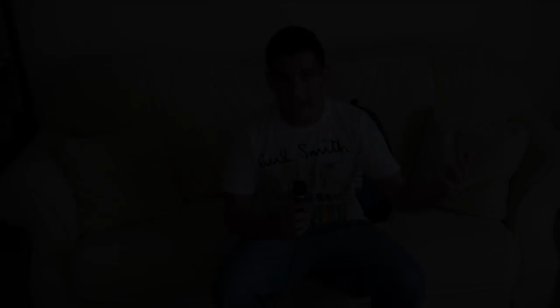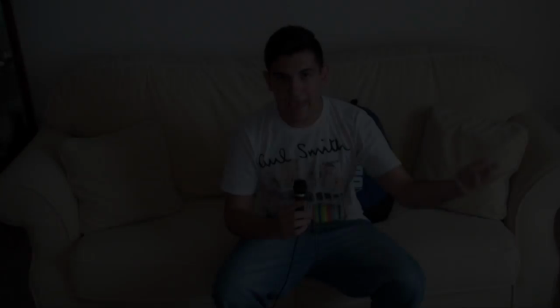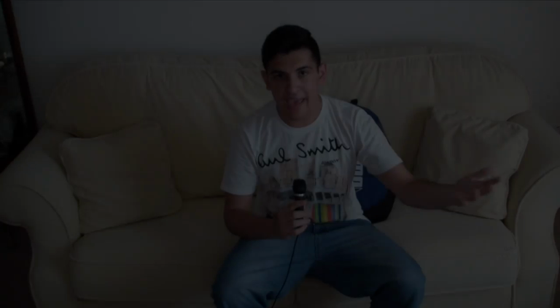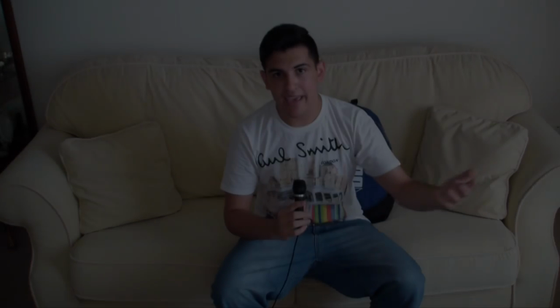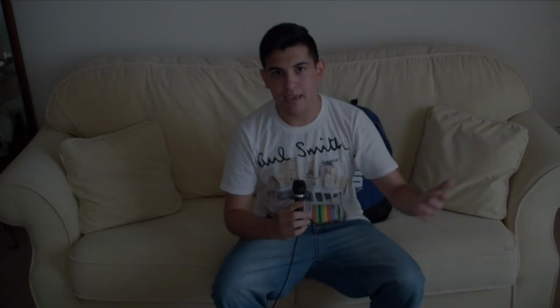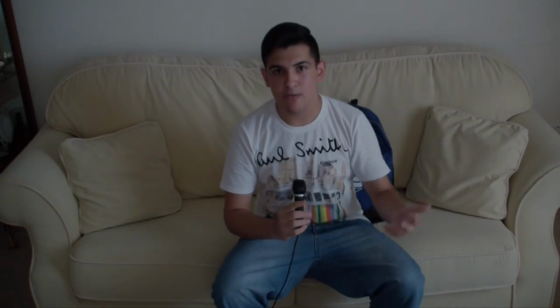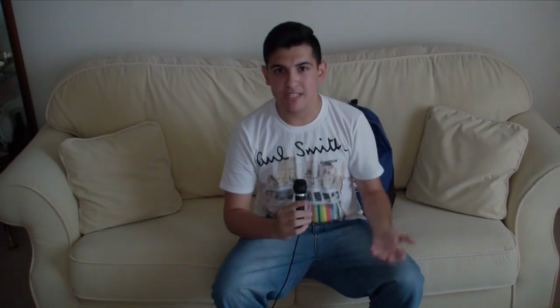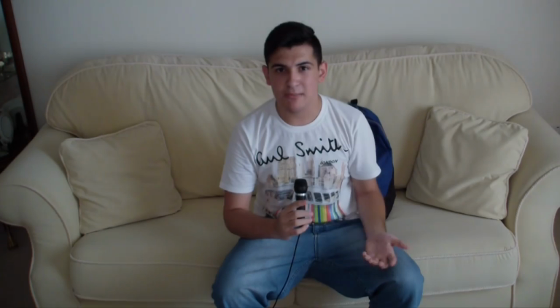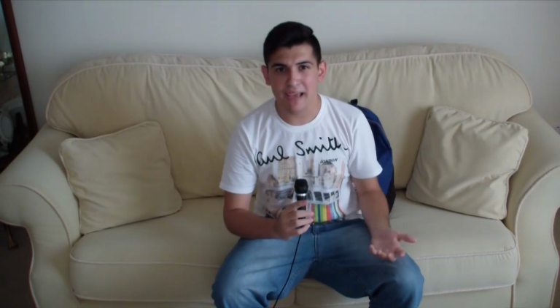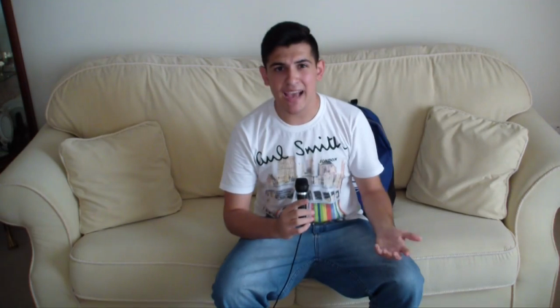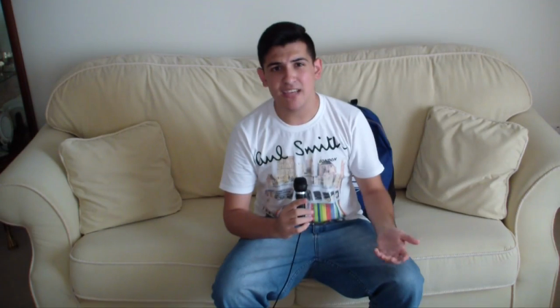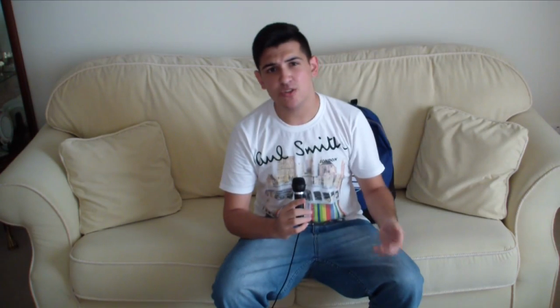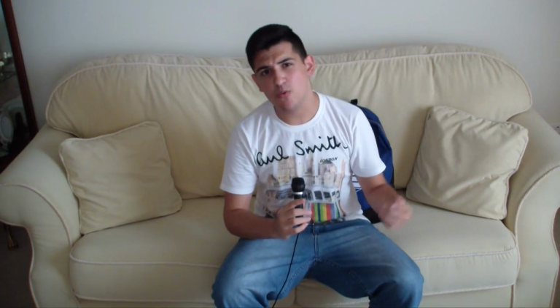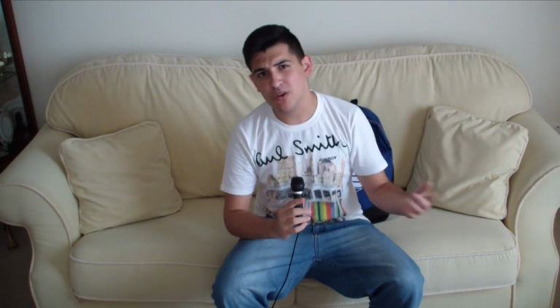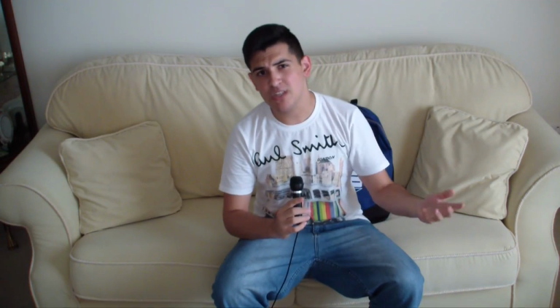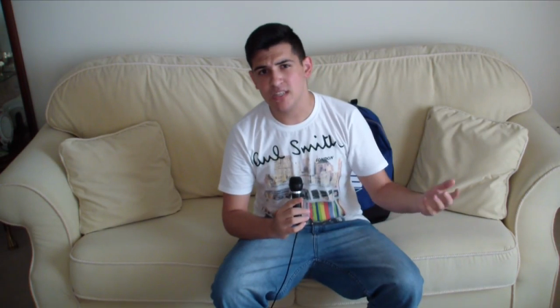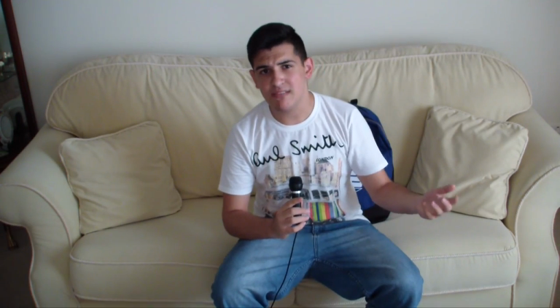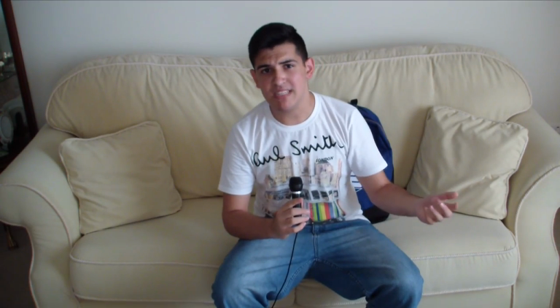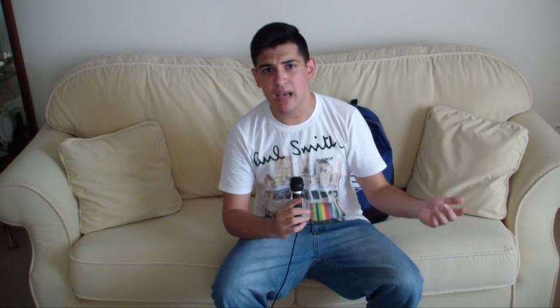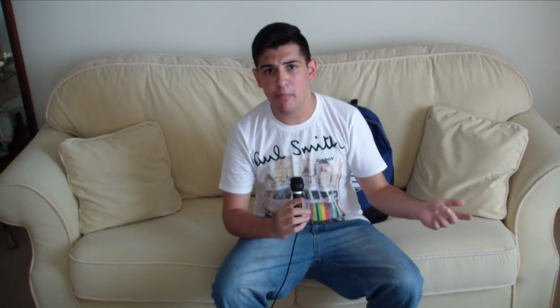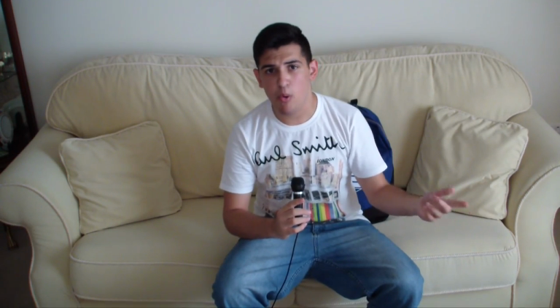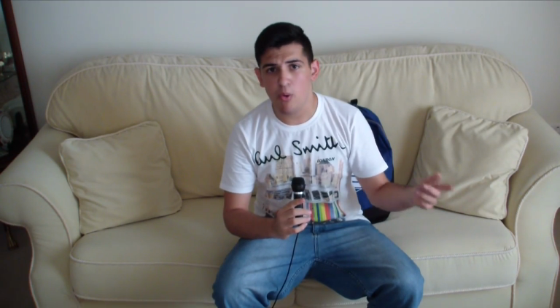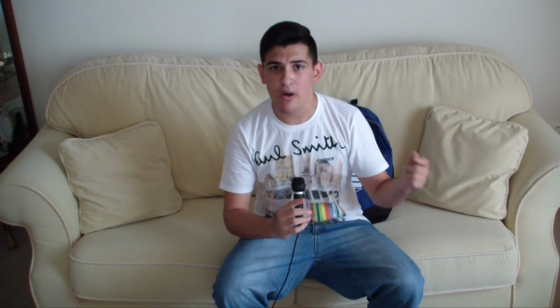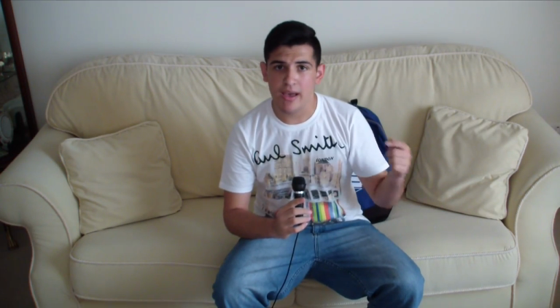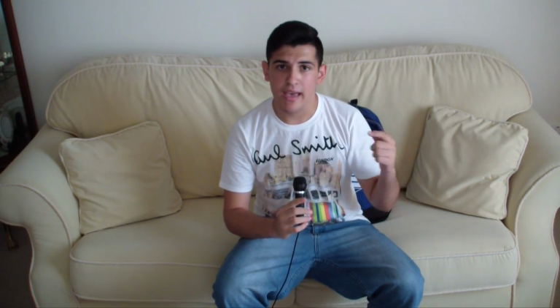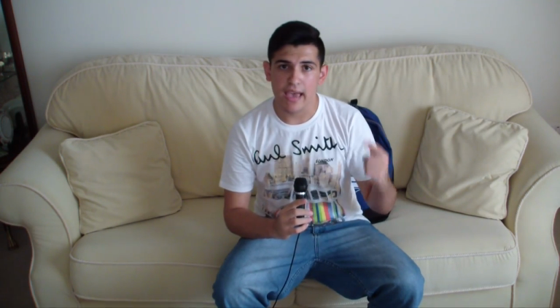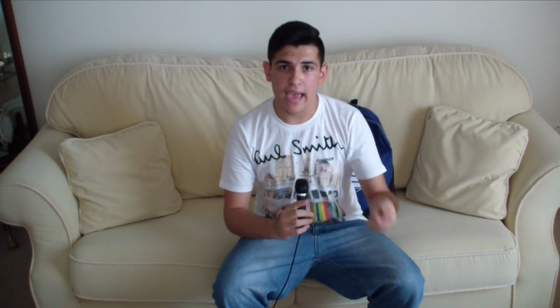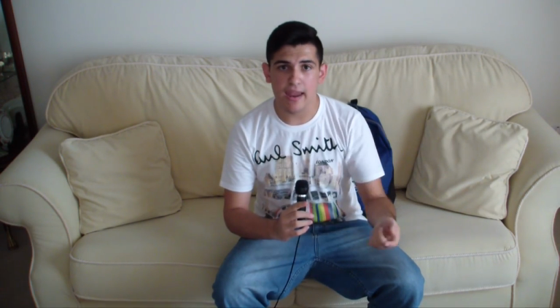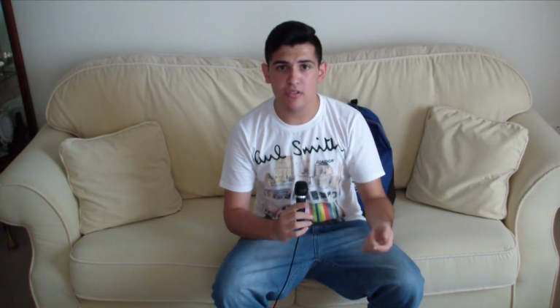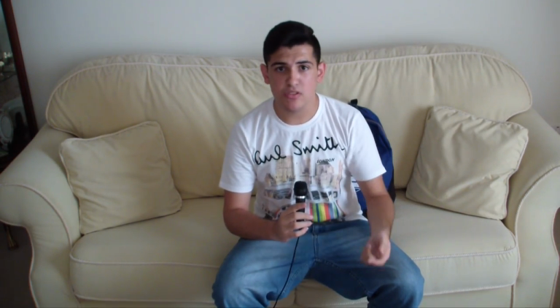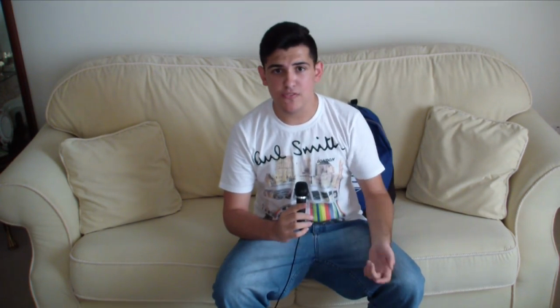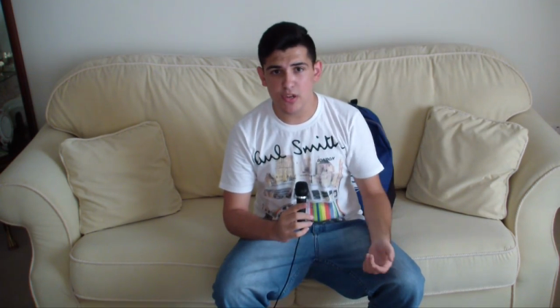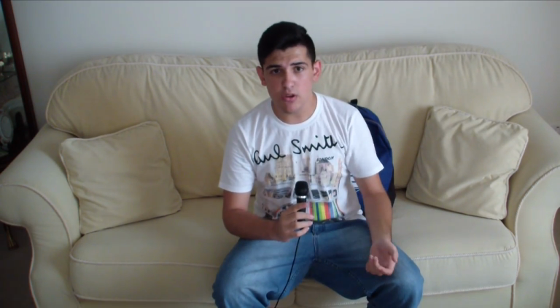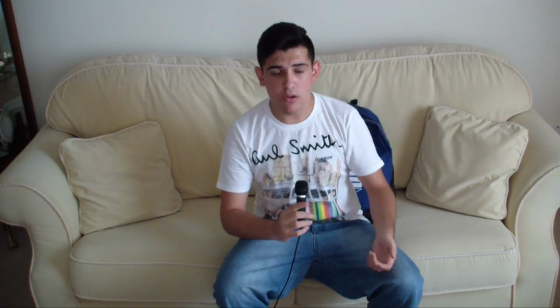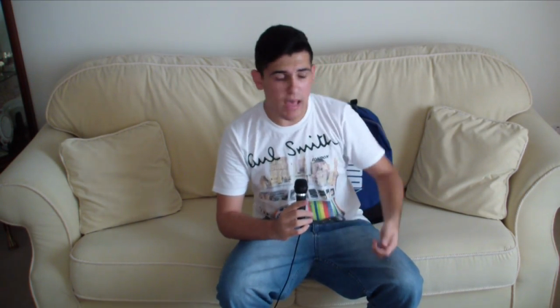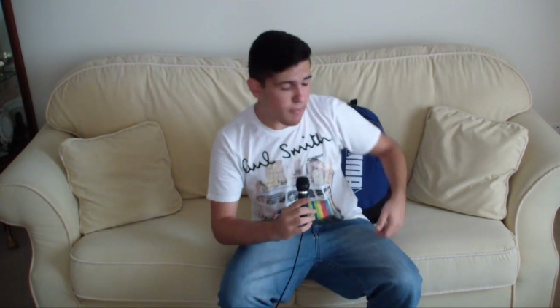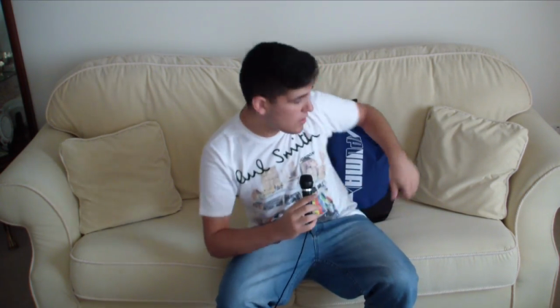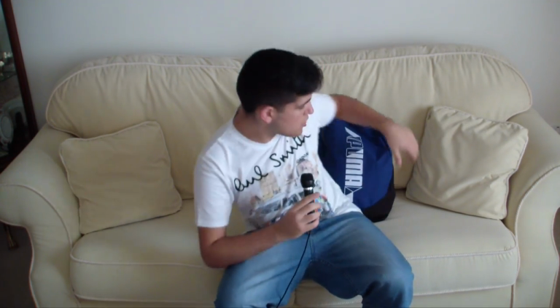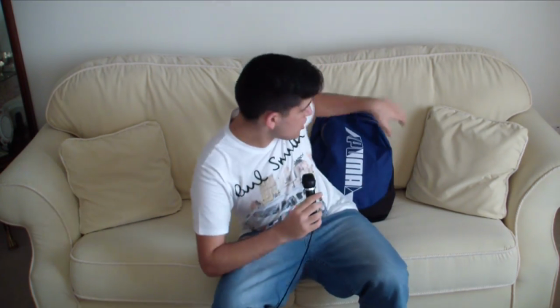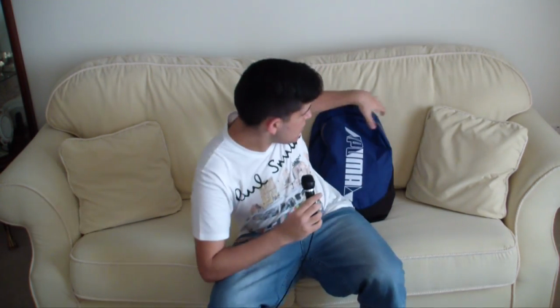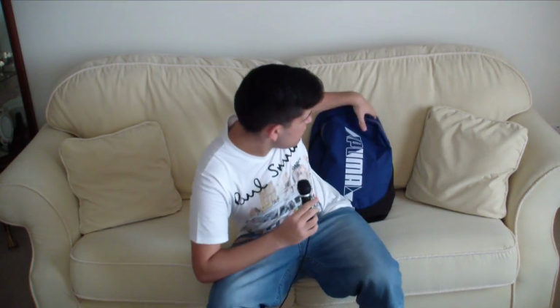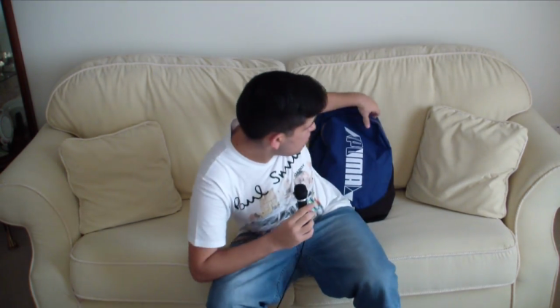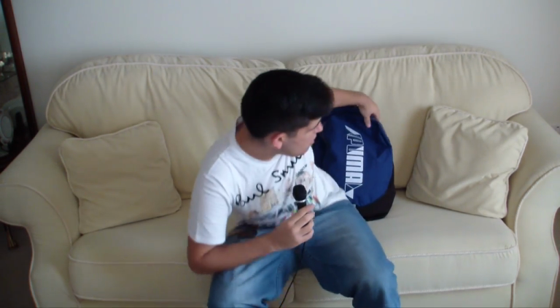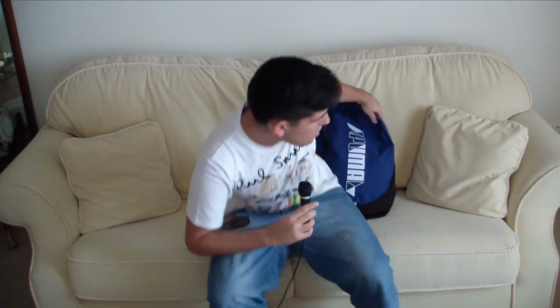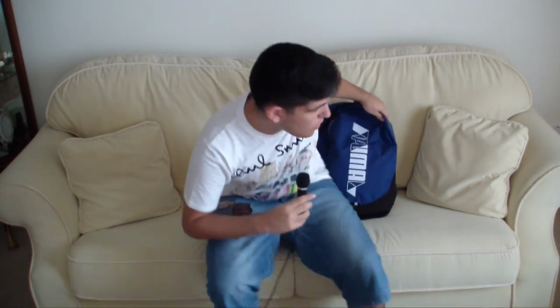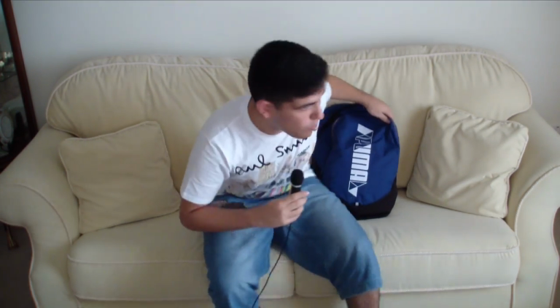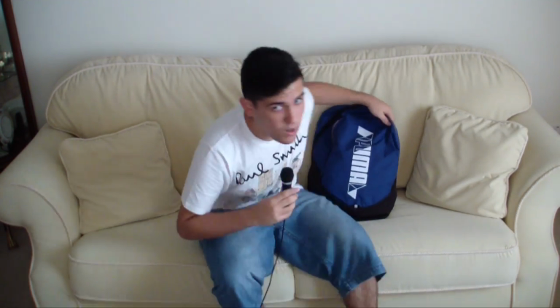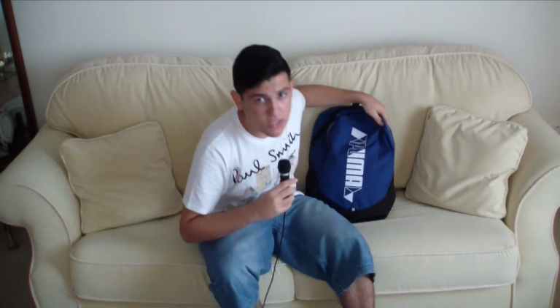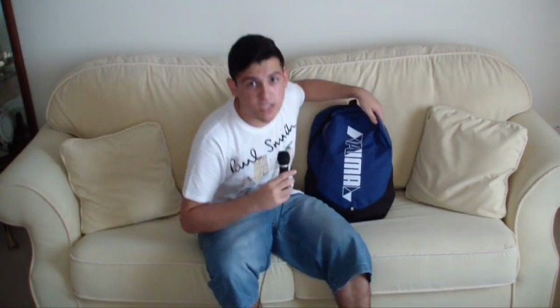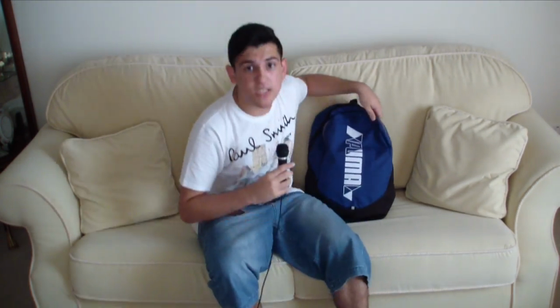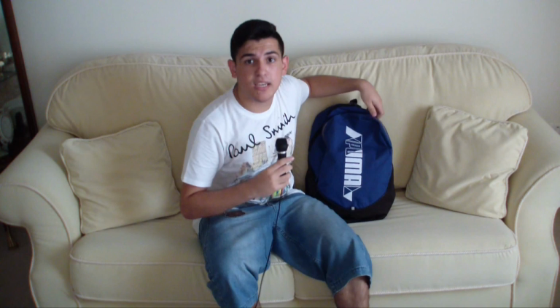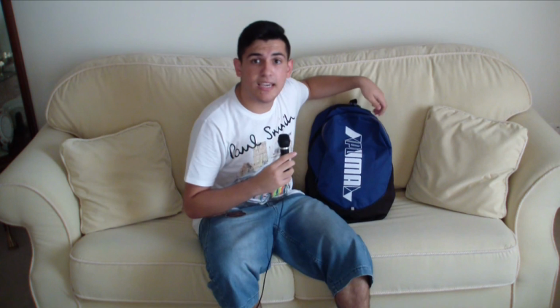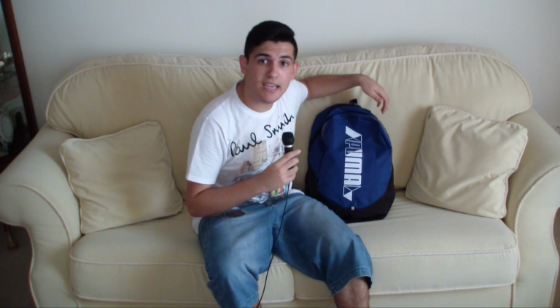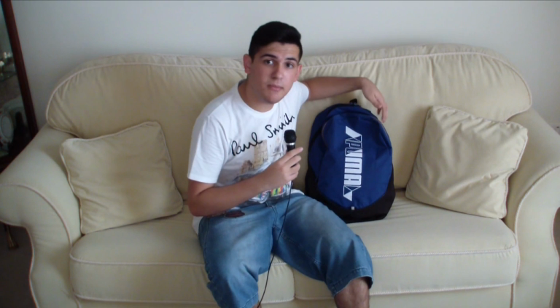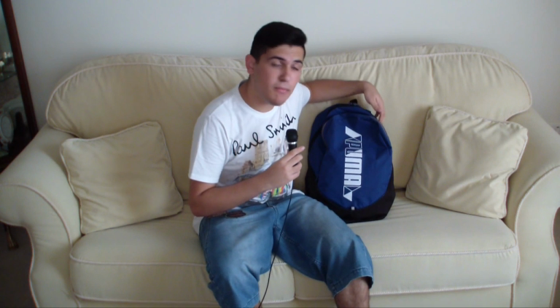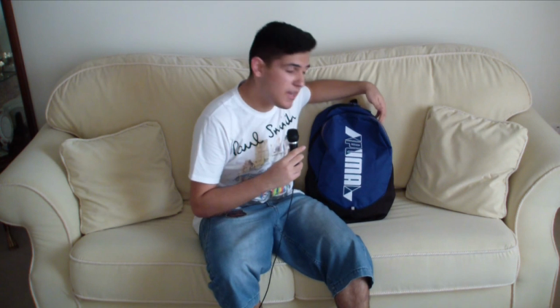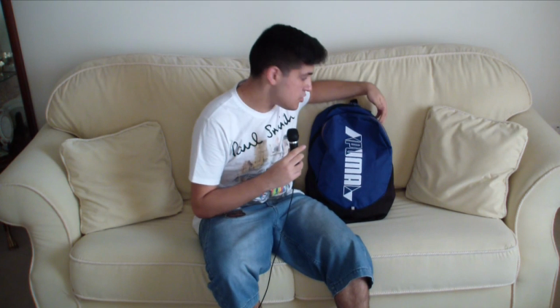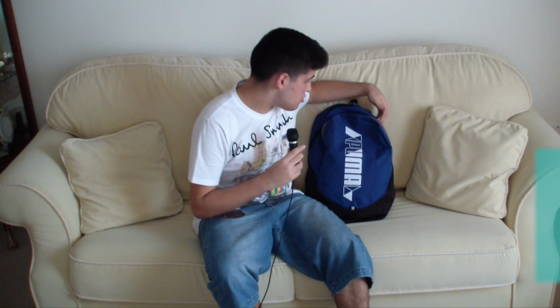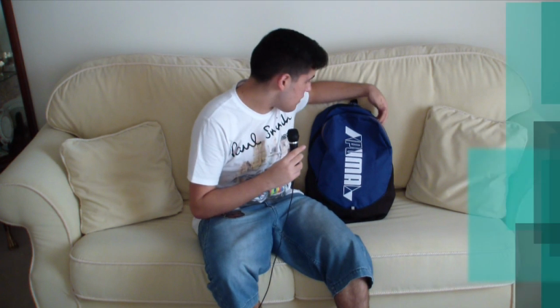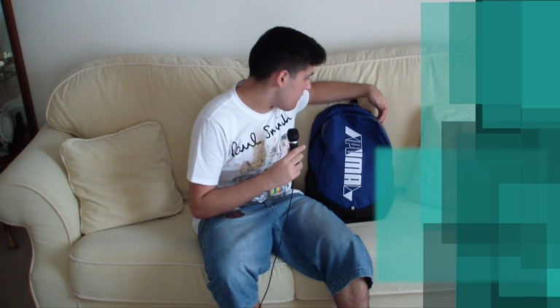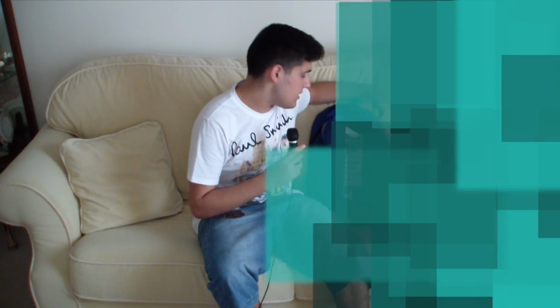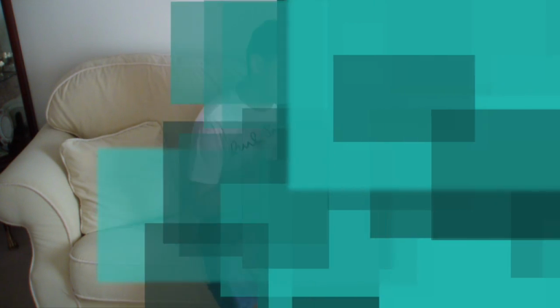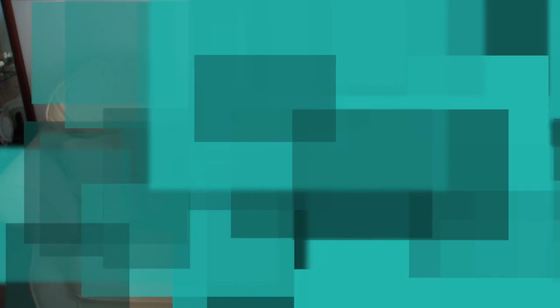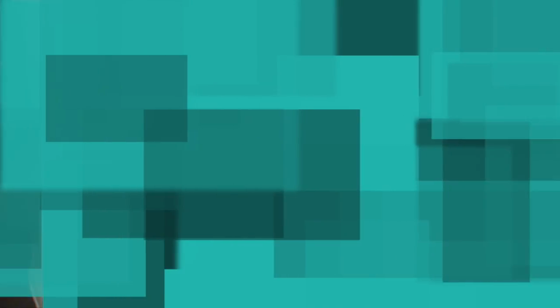Hey, what's up guys? You're watching SemasApple, and in this video I'm gonna show you what's in my traveling bag.